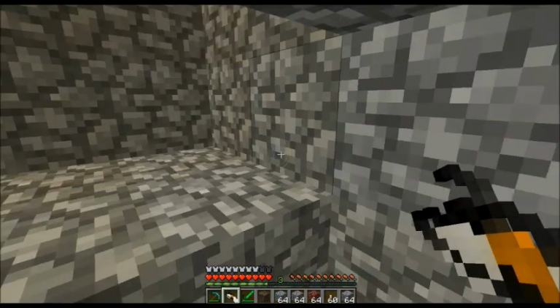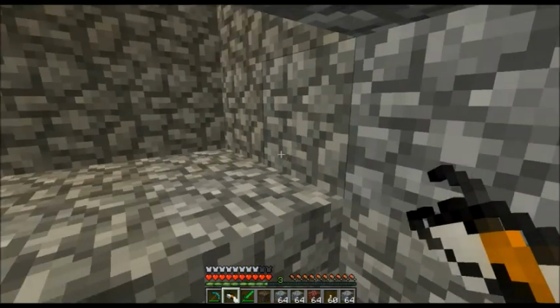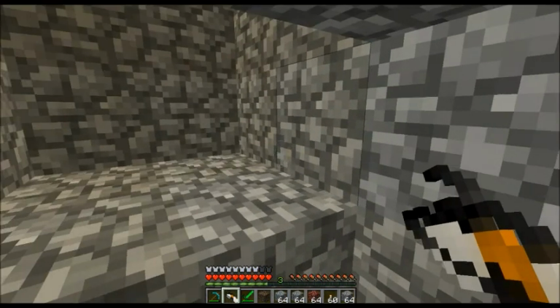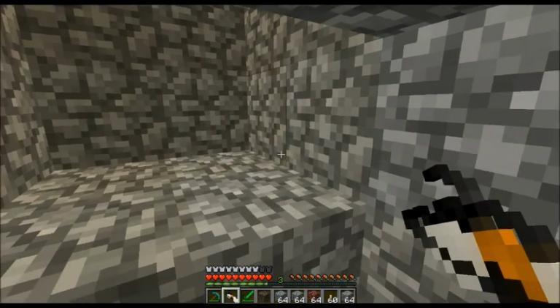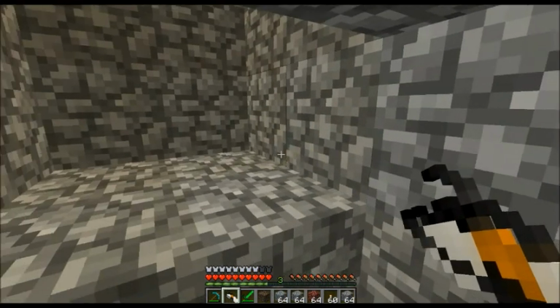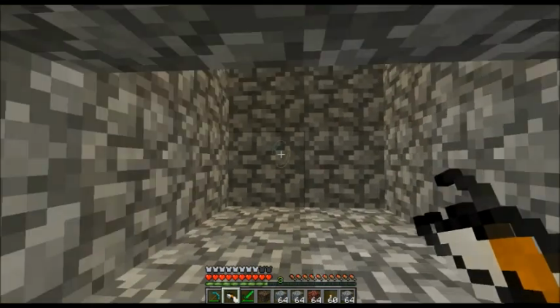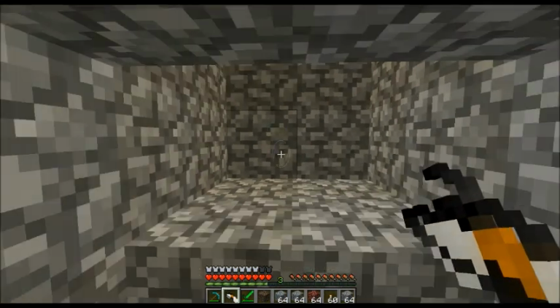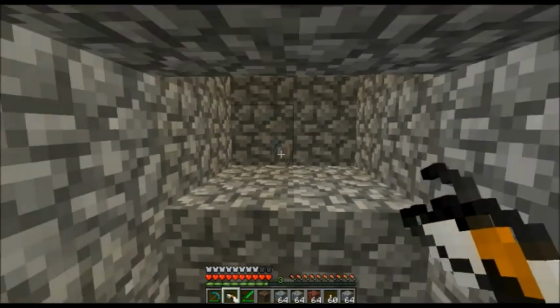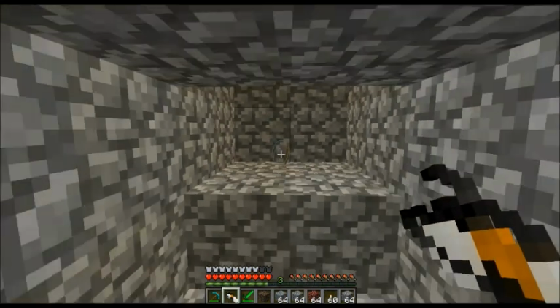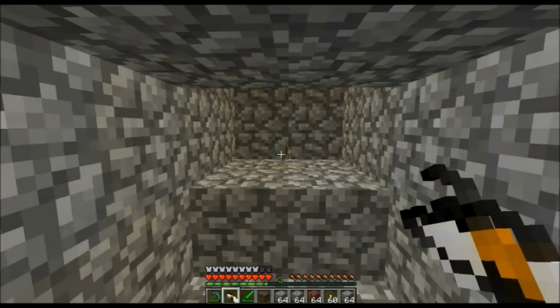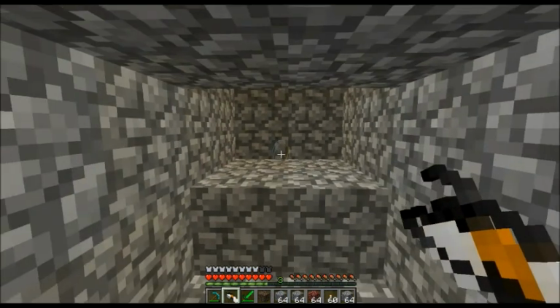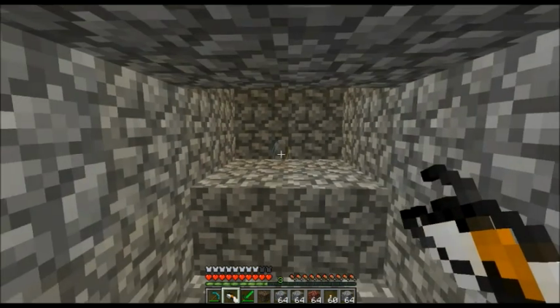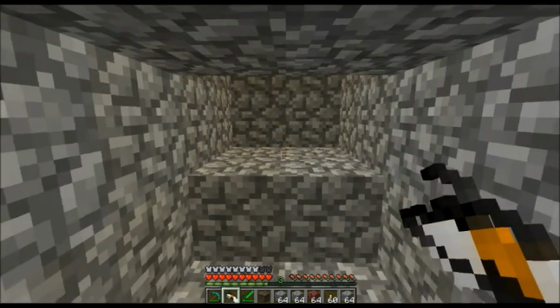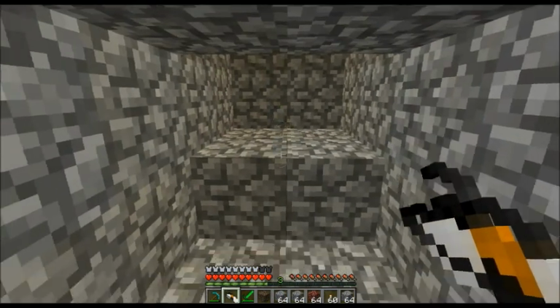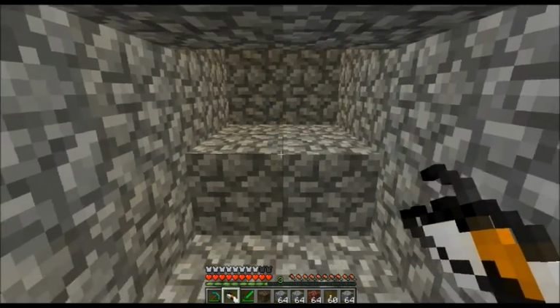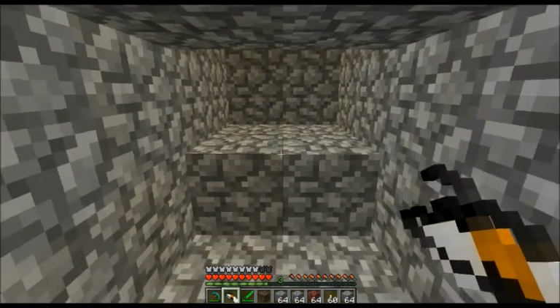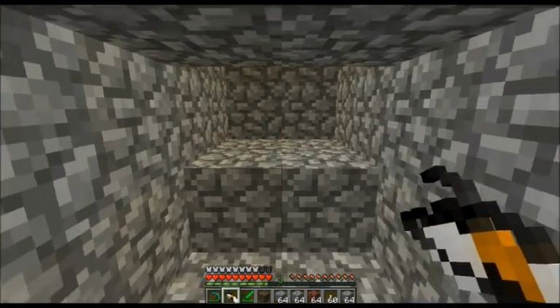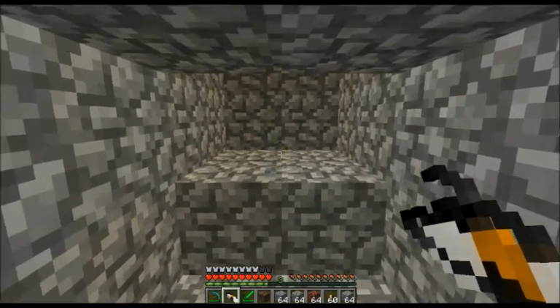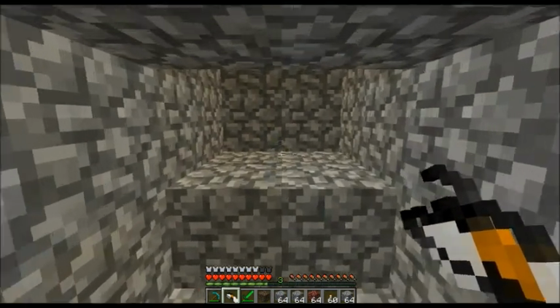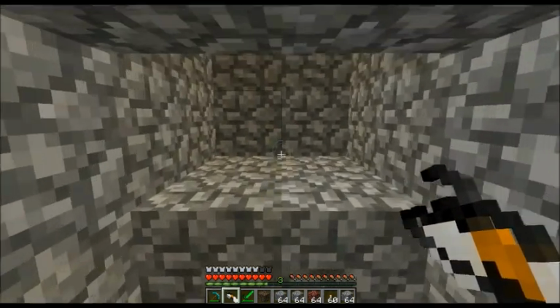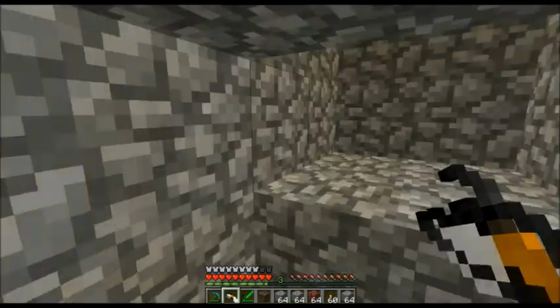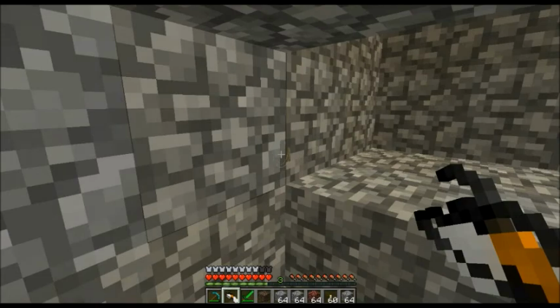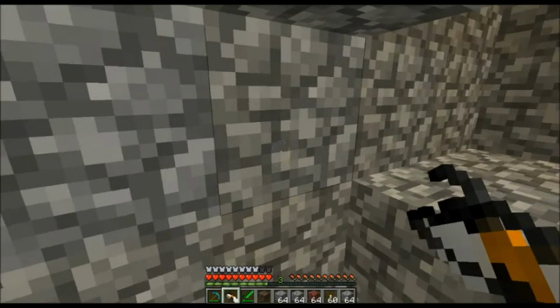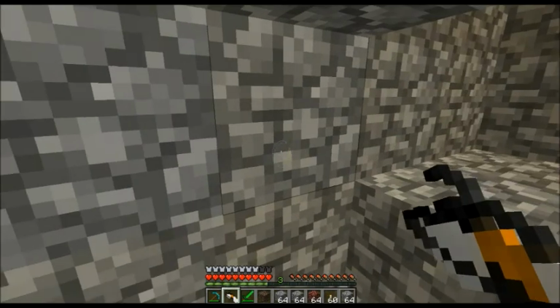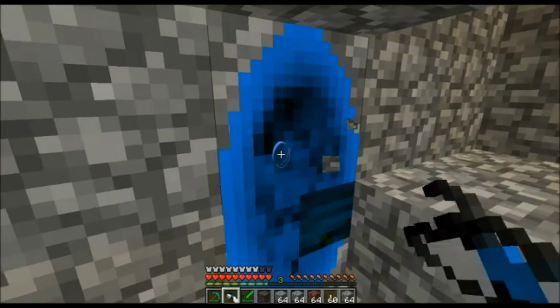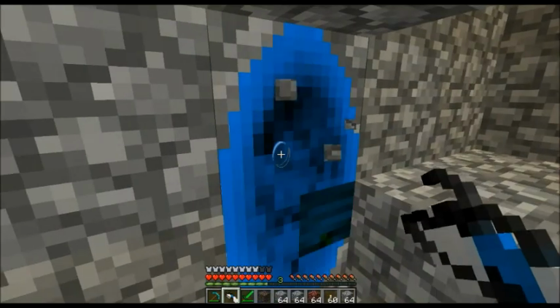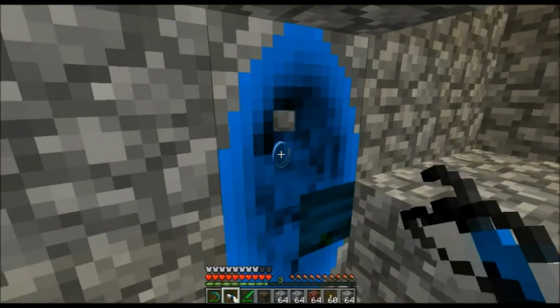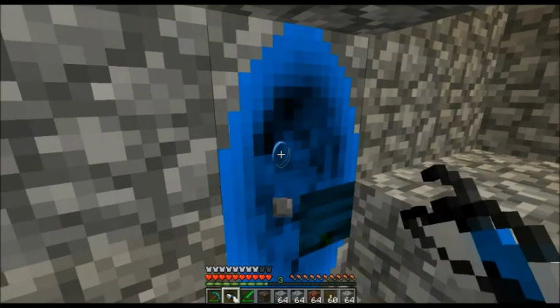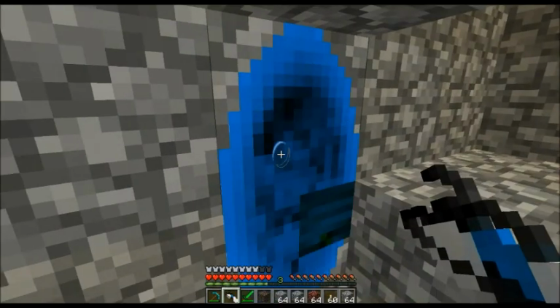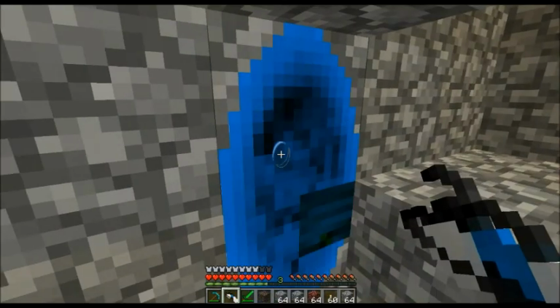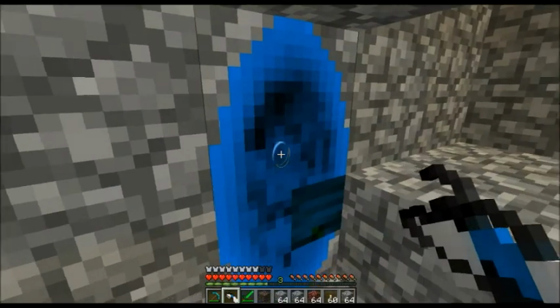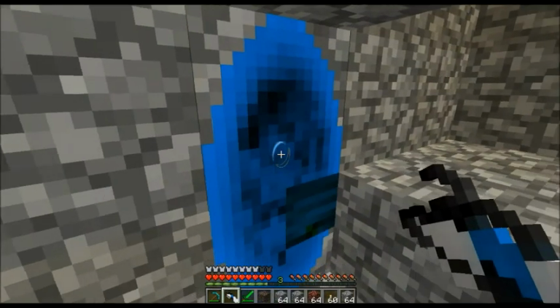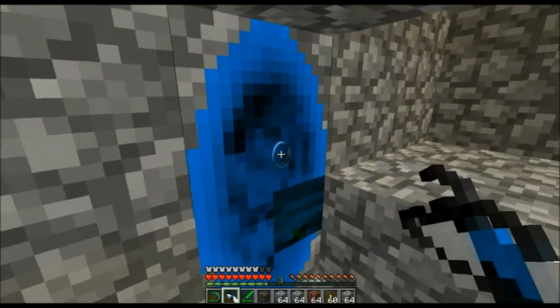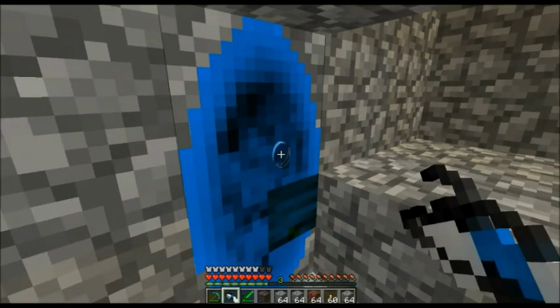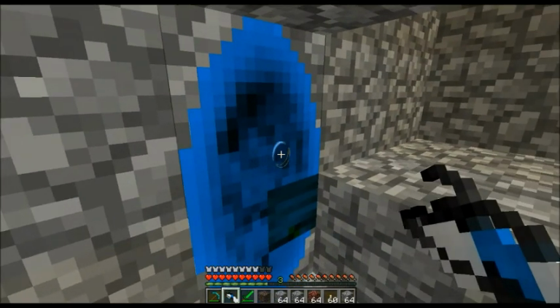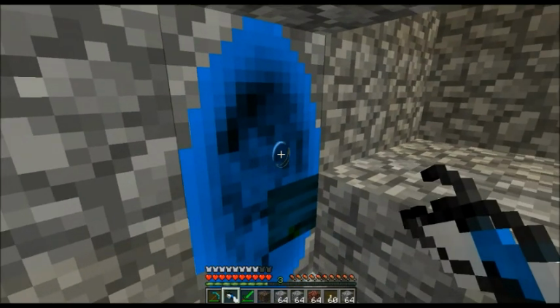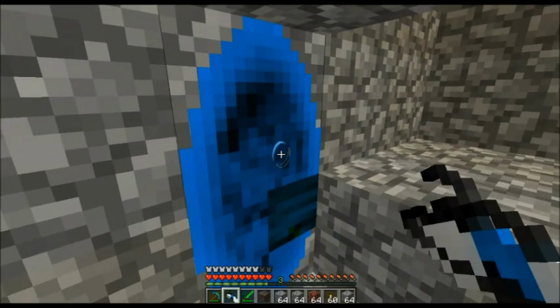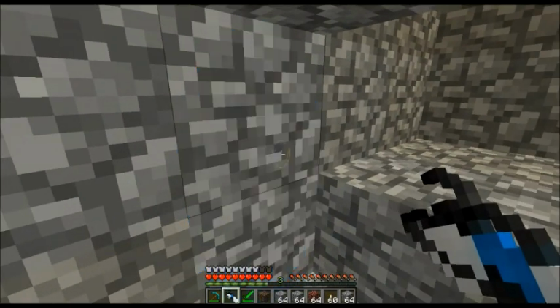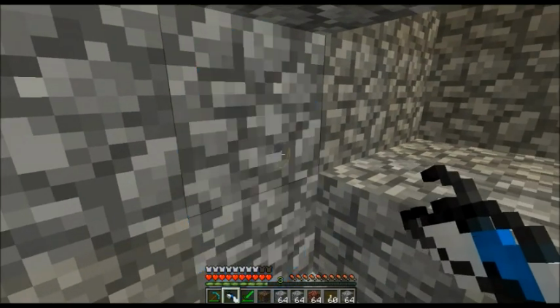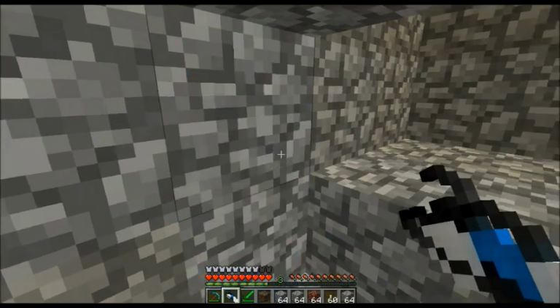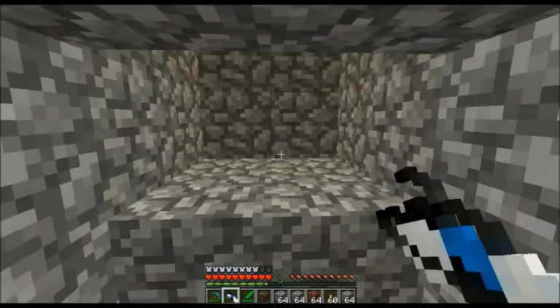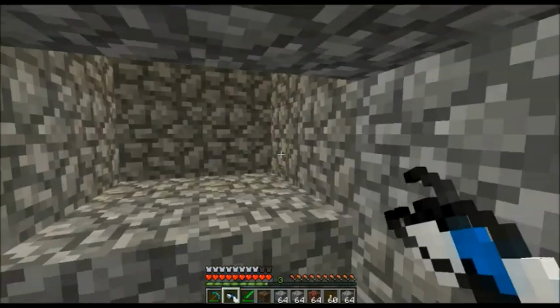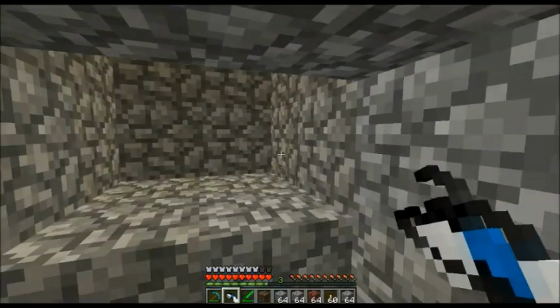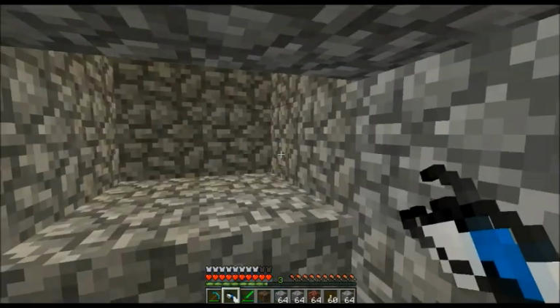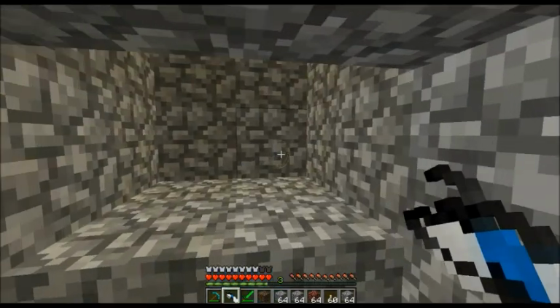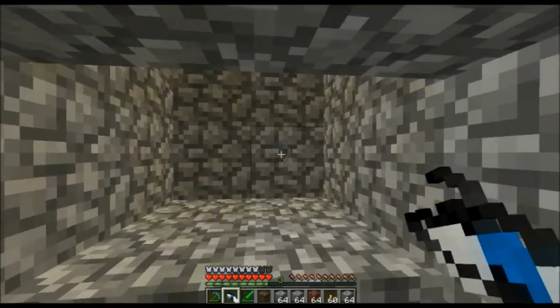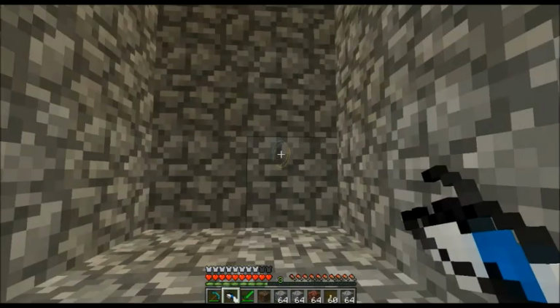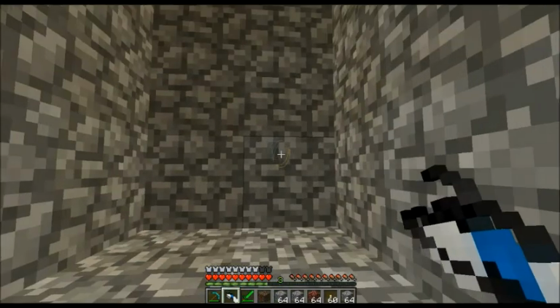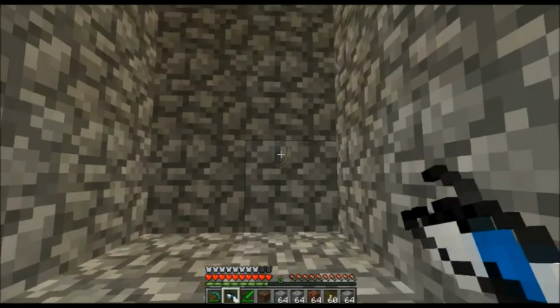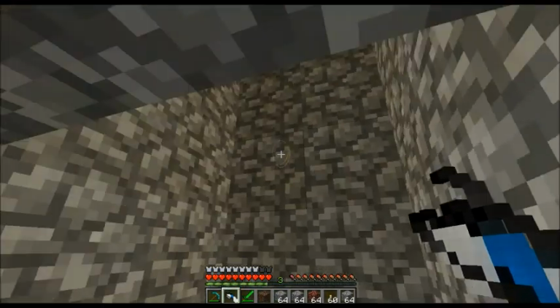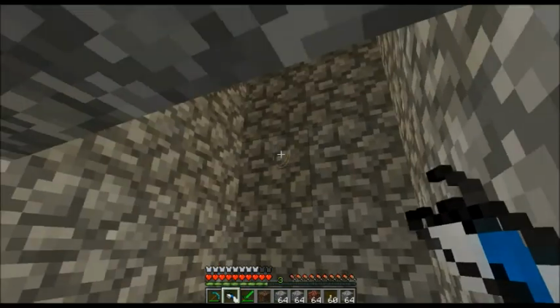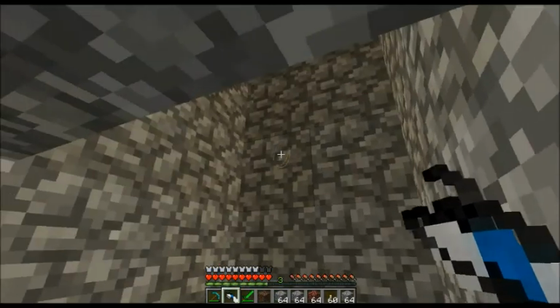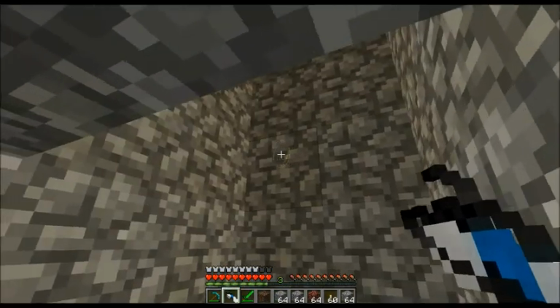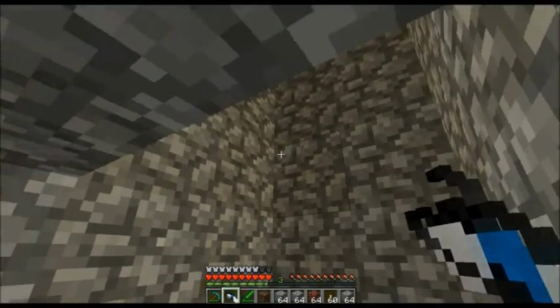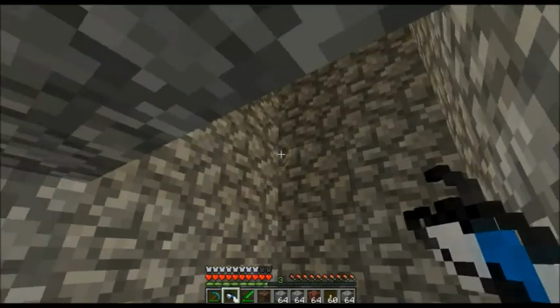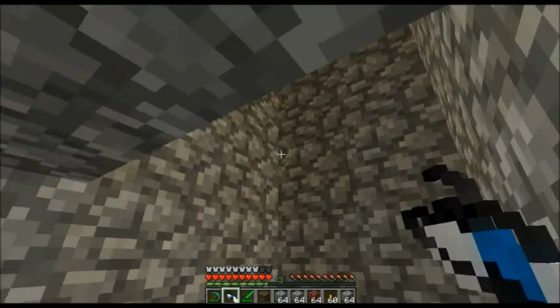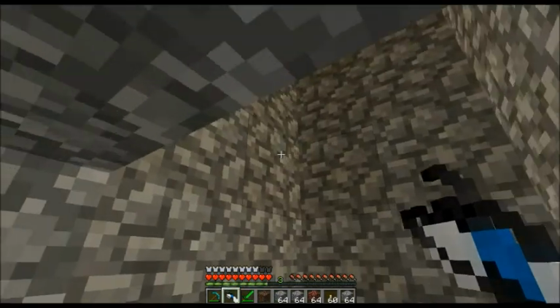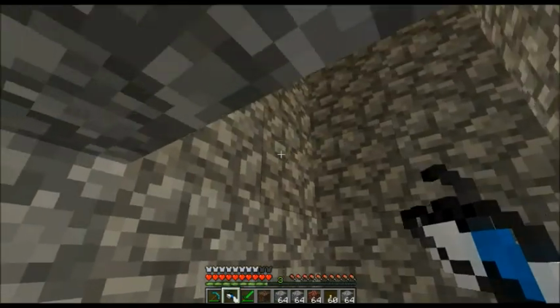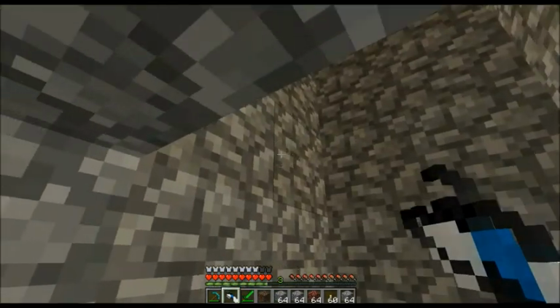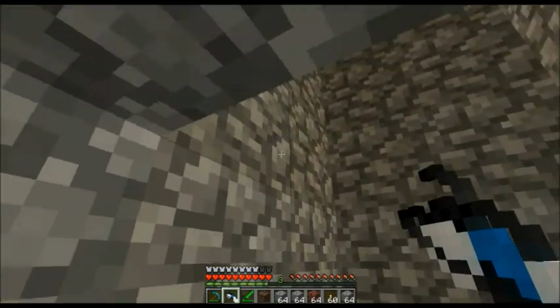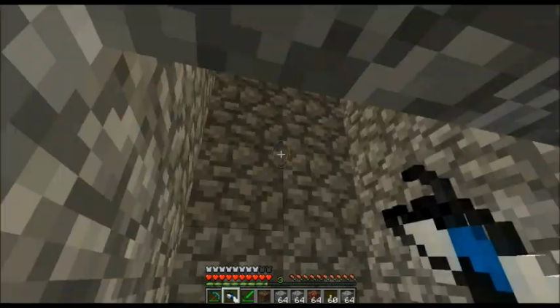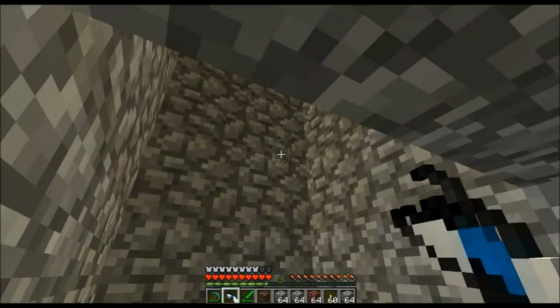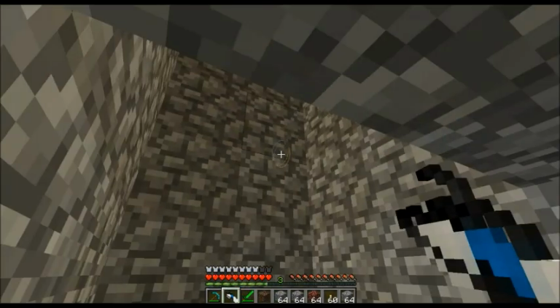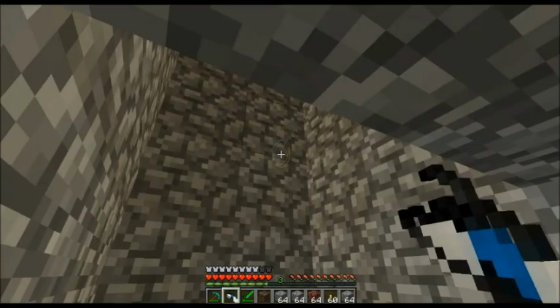The portal gun changed color on my screen when I activated a portal. It's never done that before. Strange.